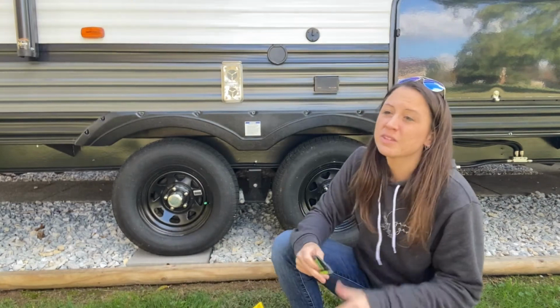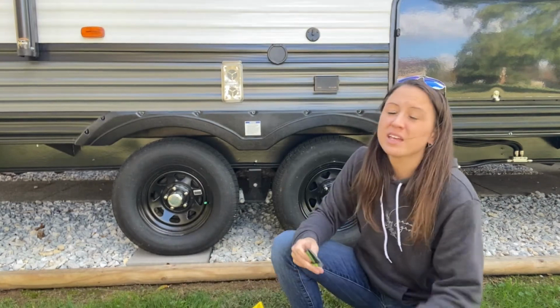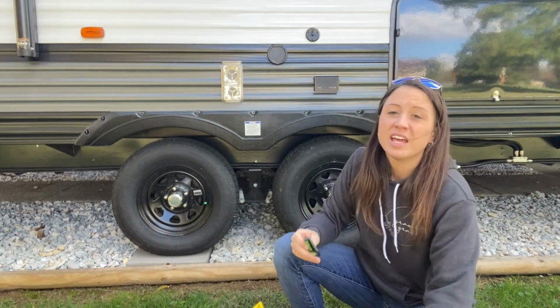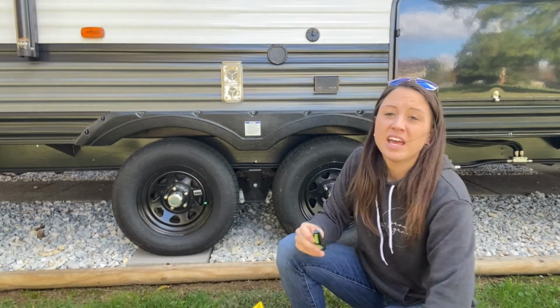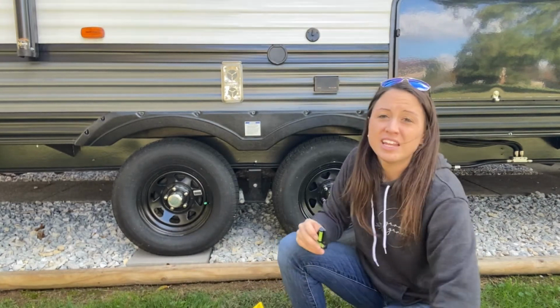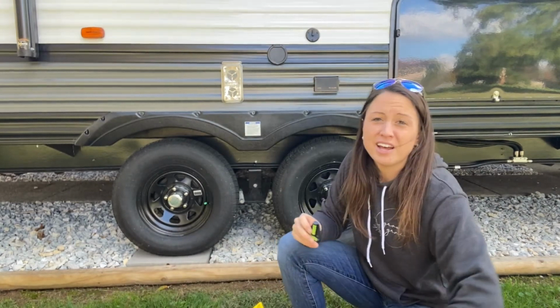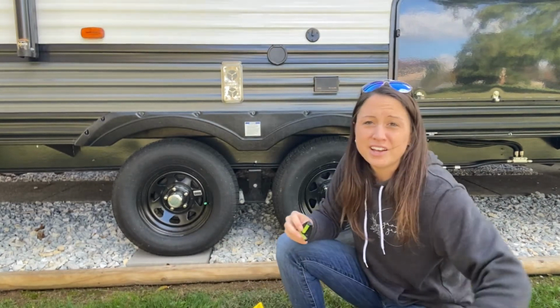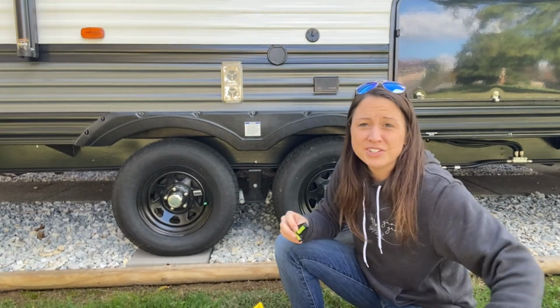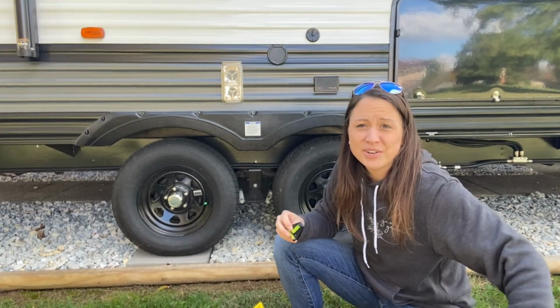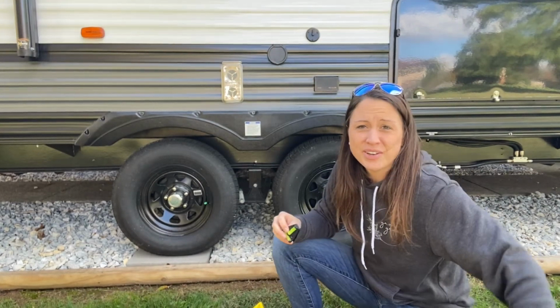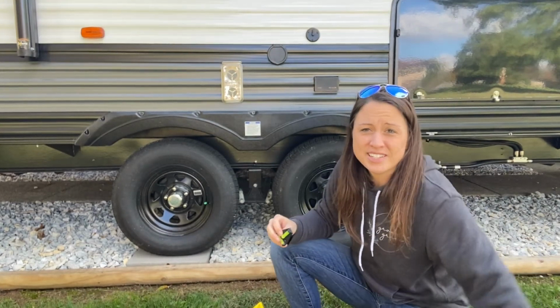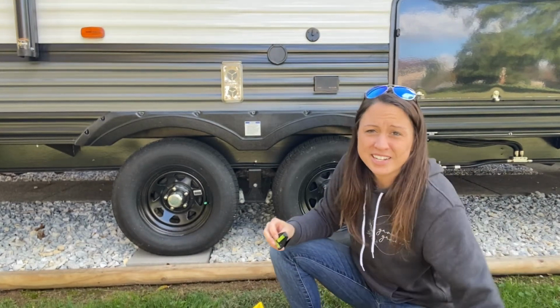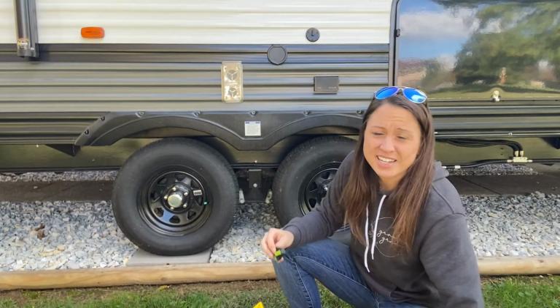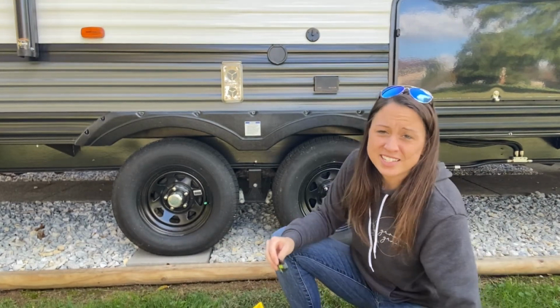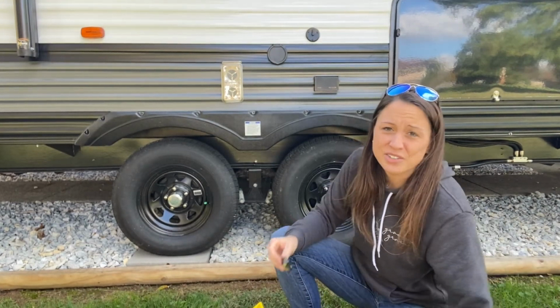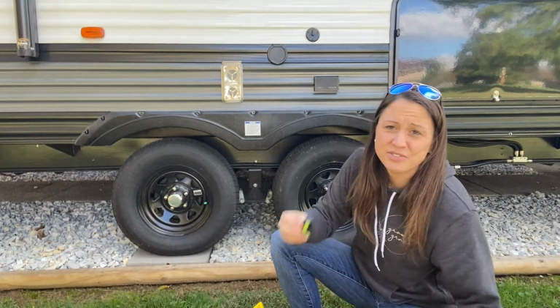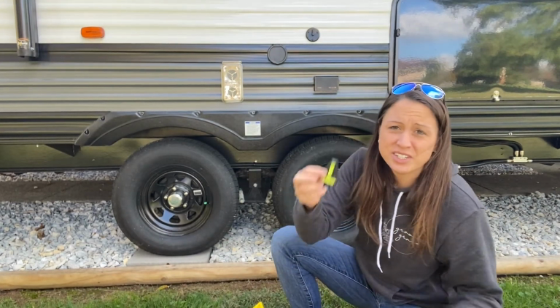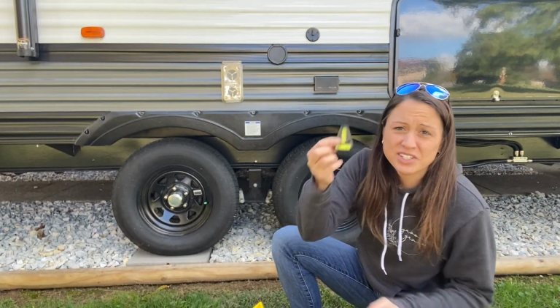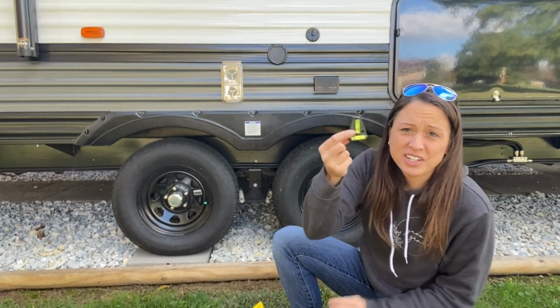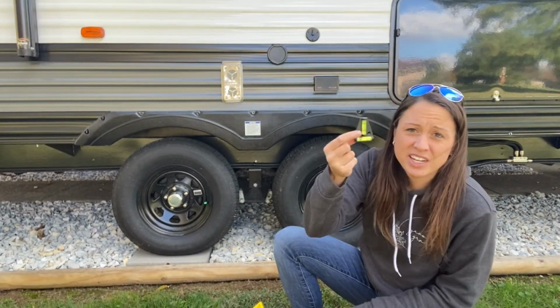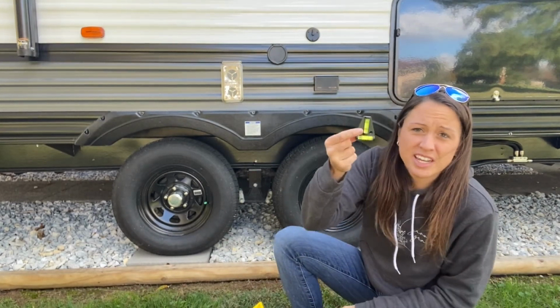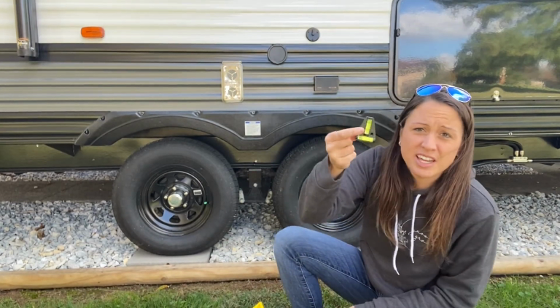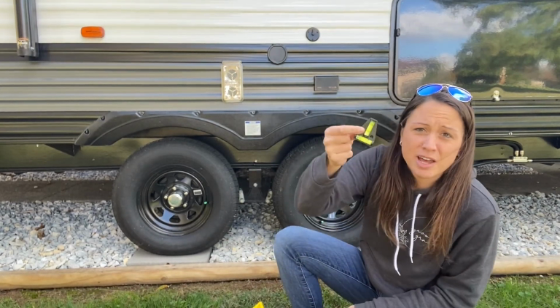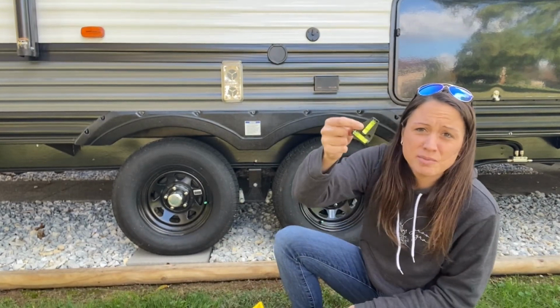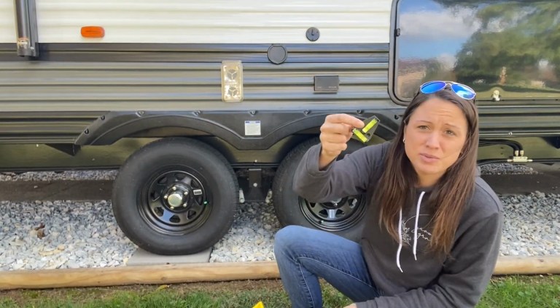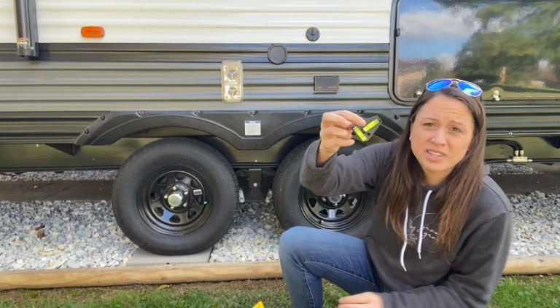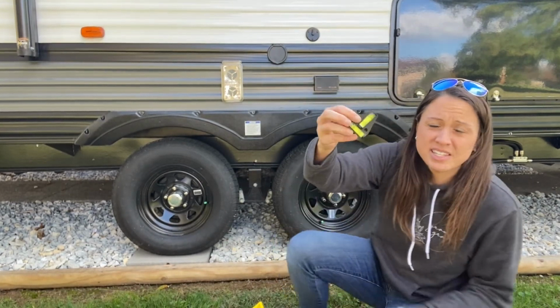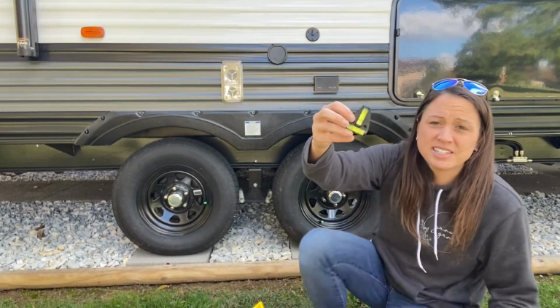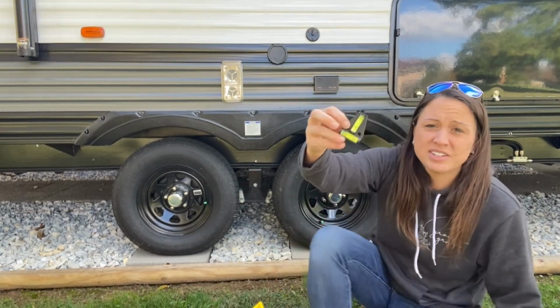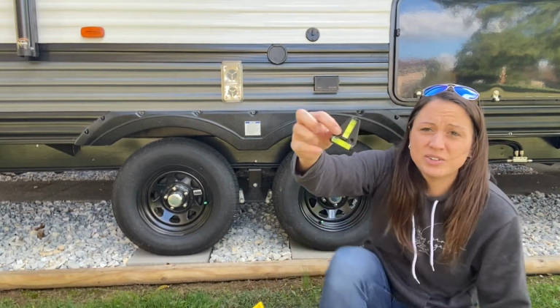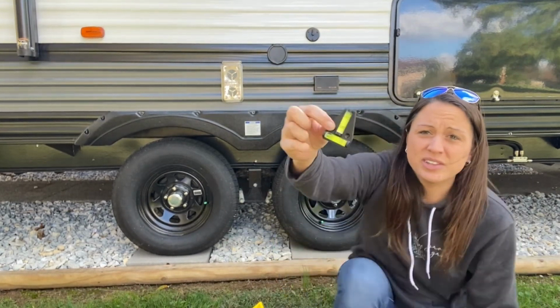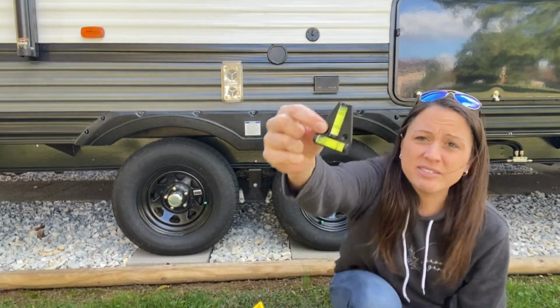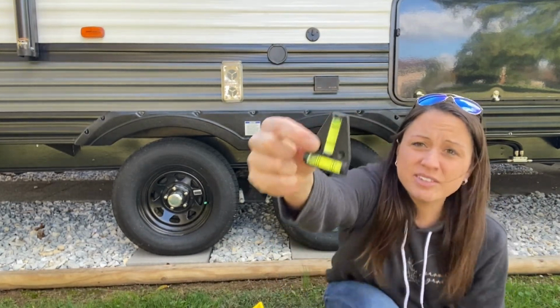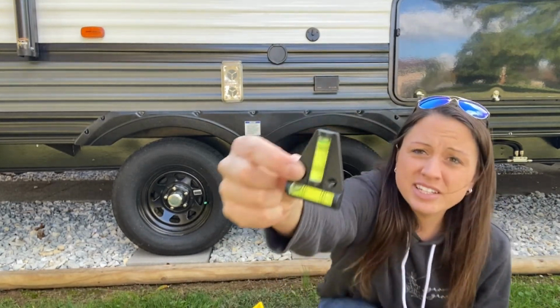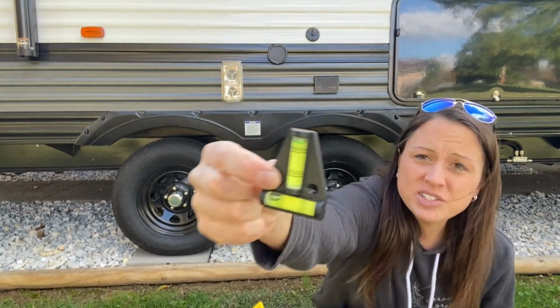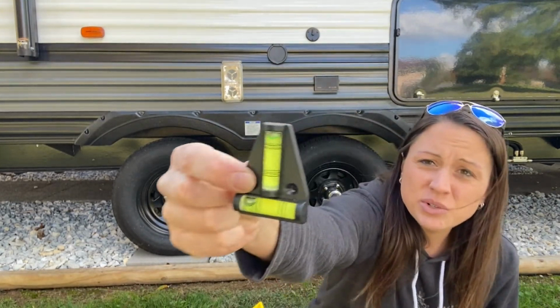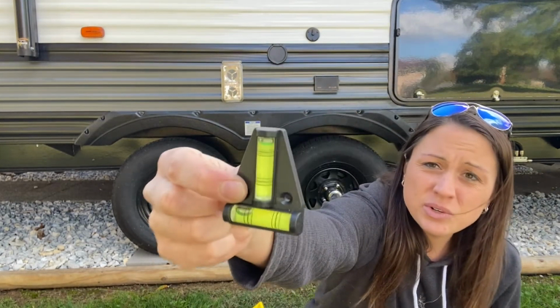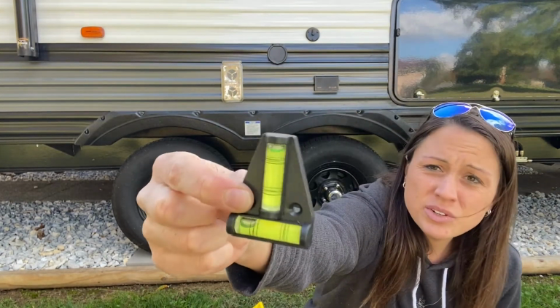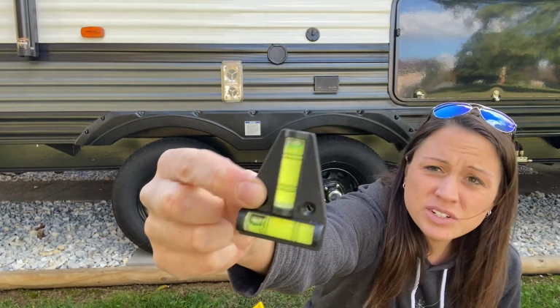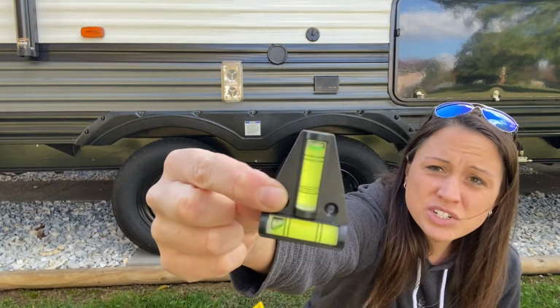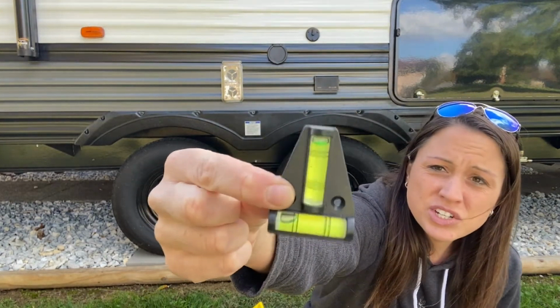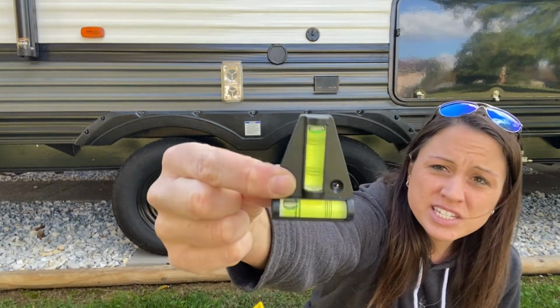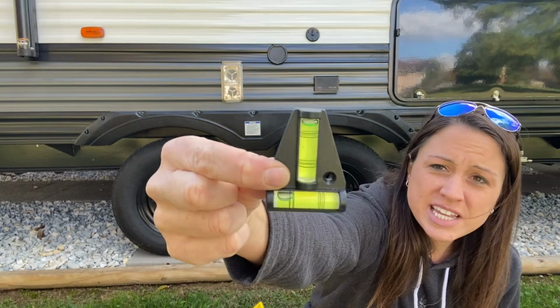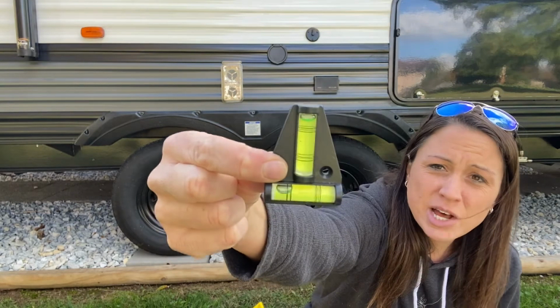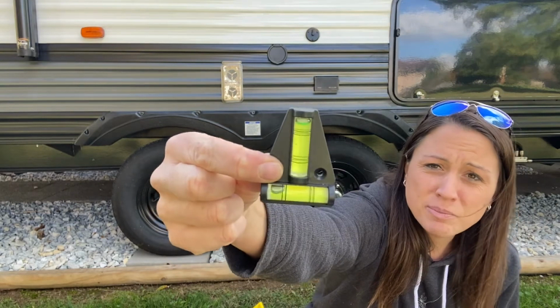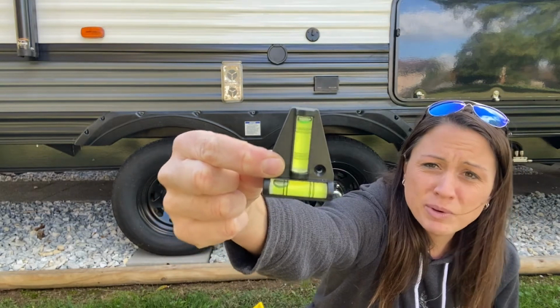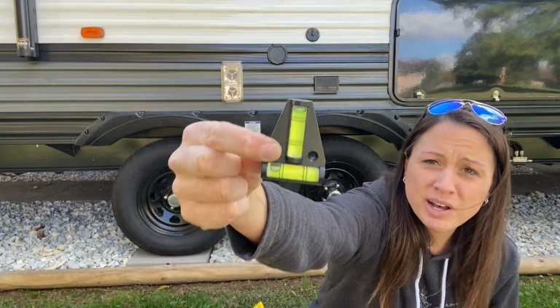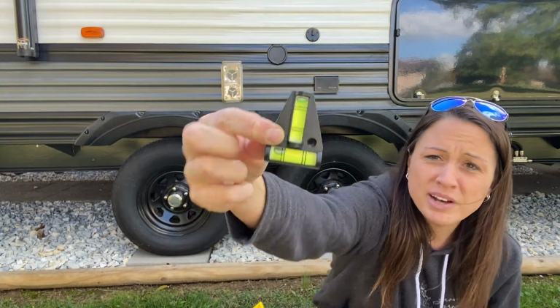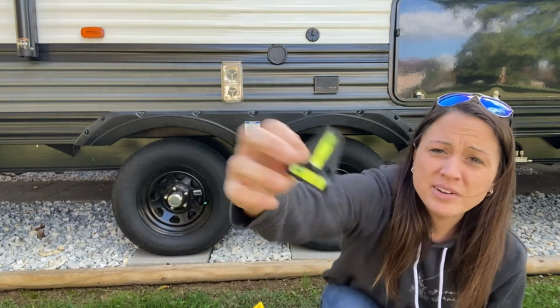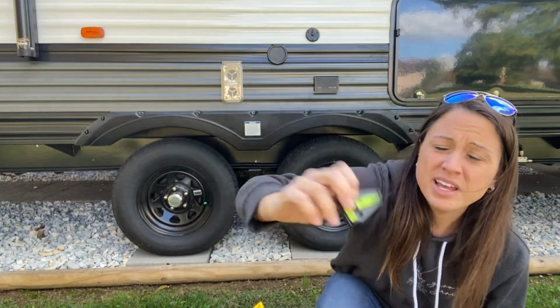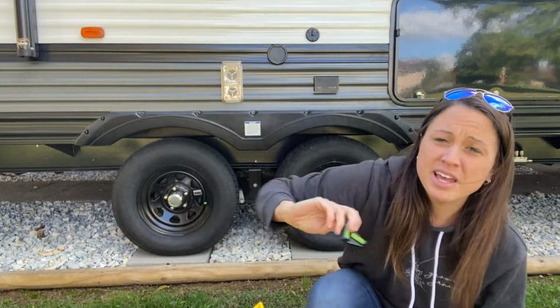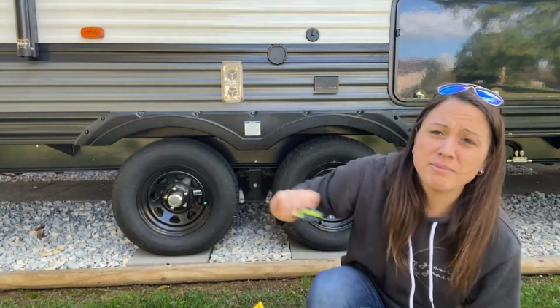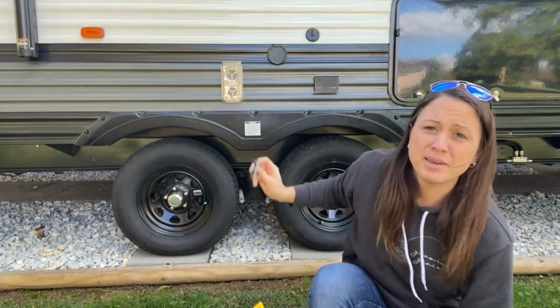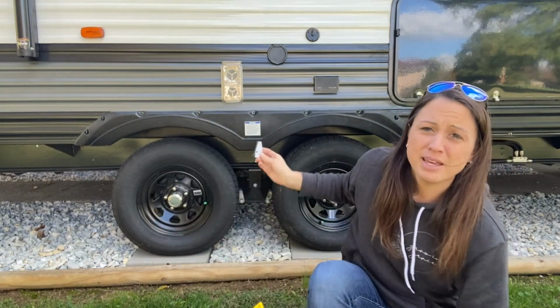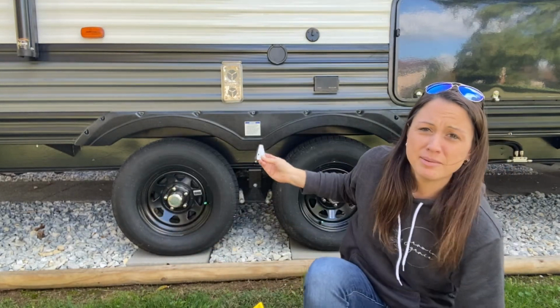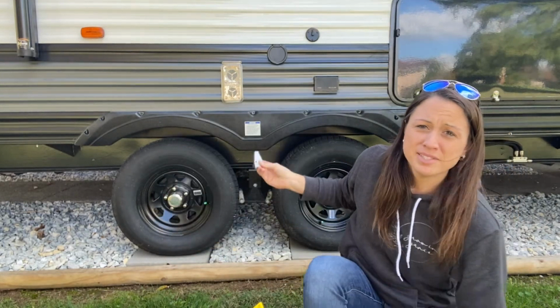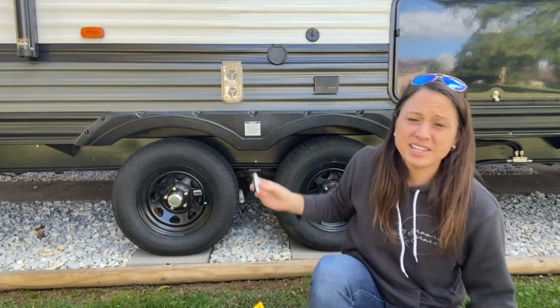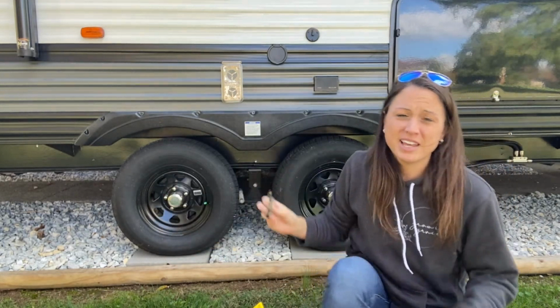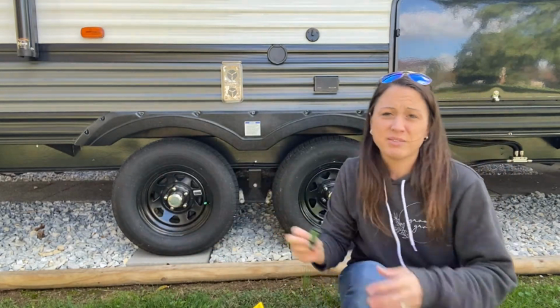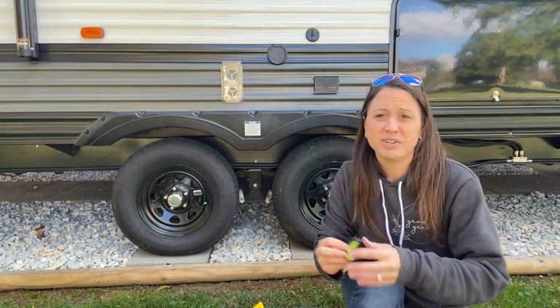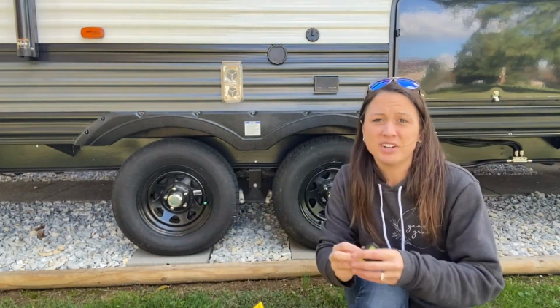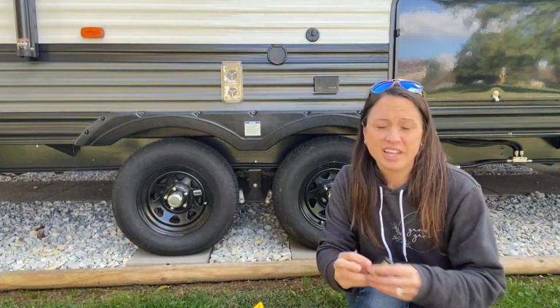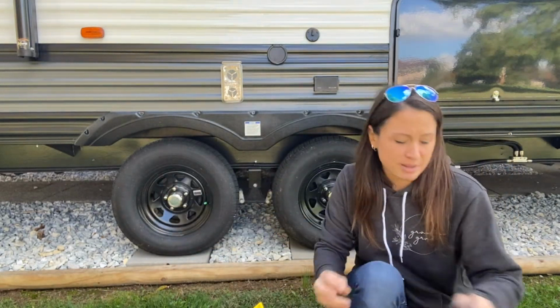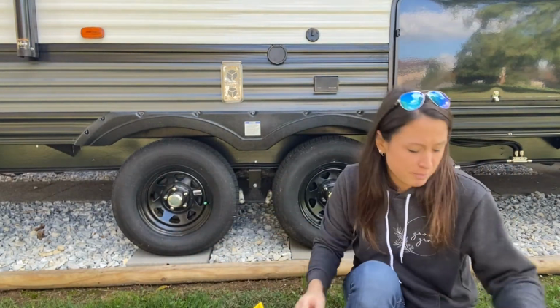And also as a nice little feature, it comes with this little leveling tool just to help you out and be able to level your camper.